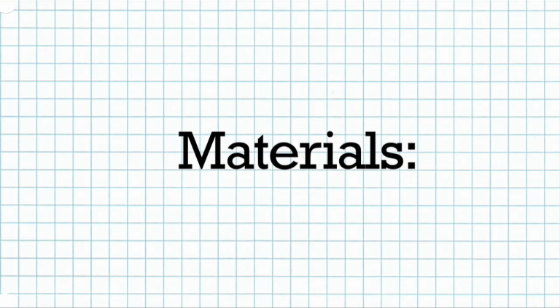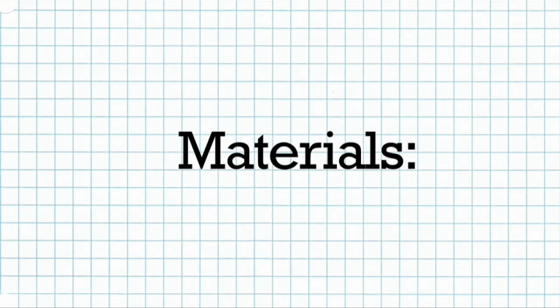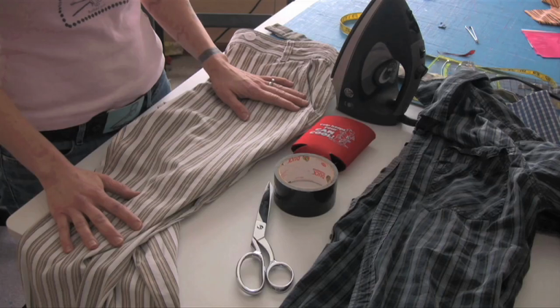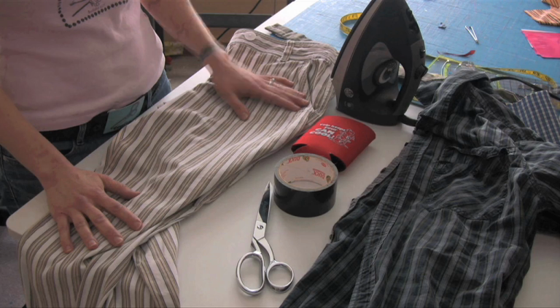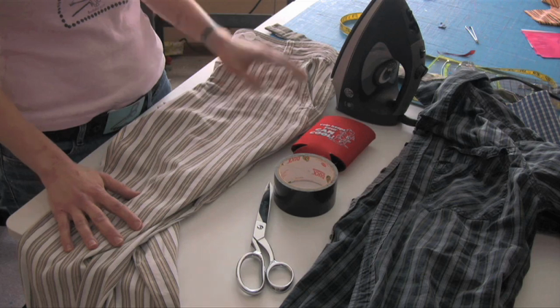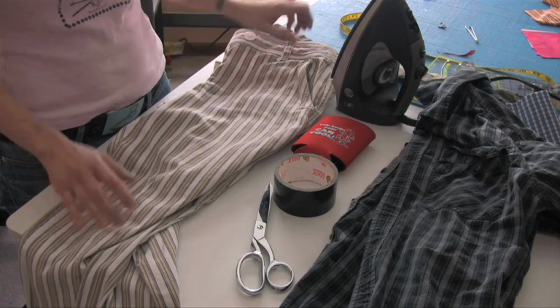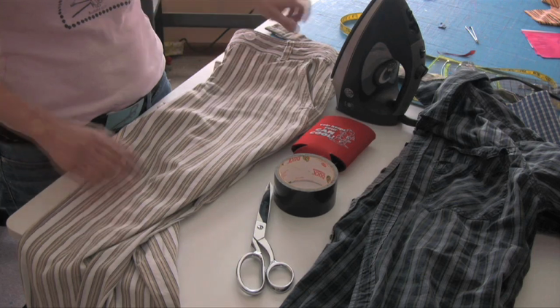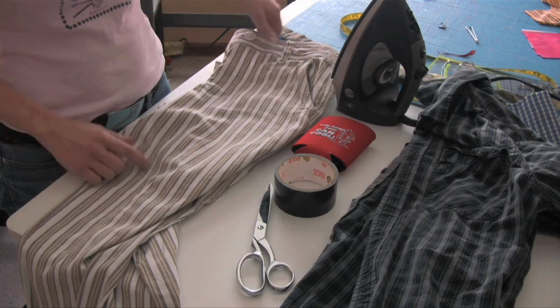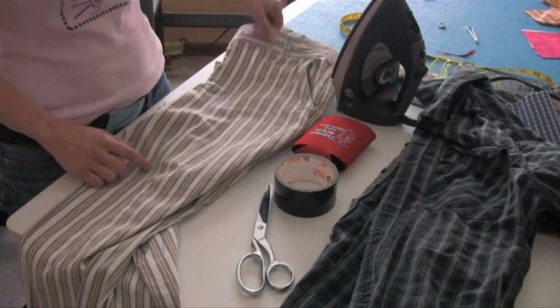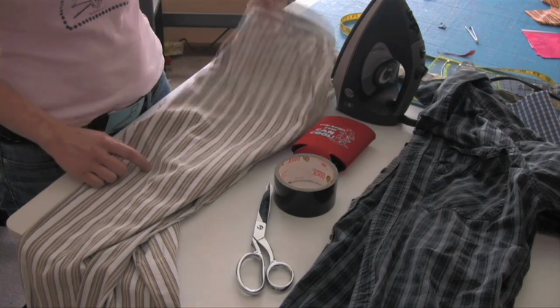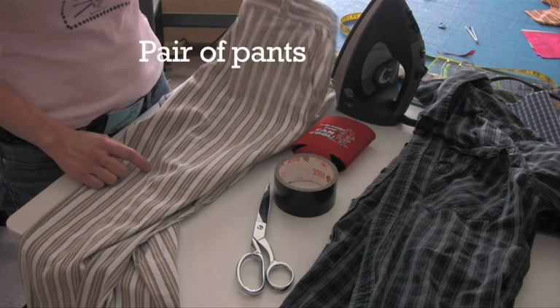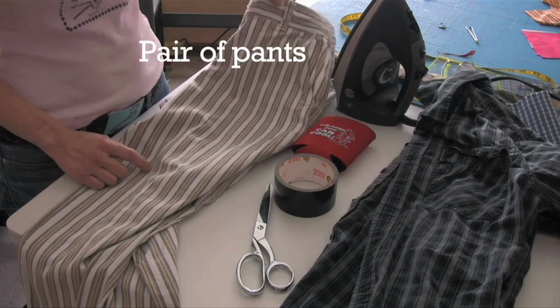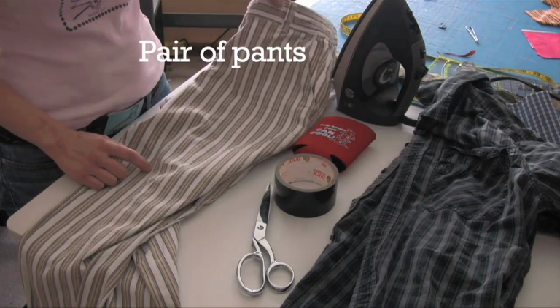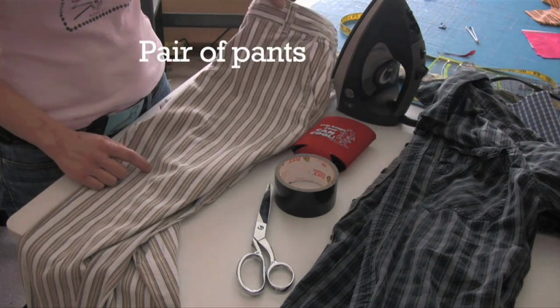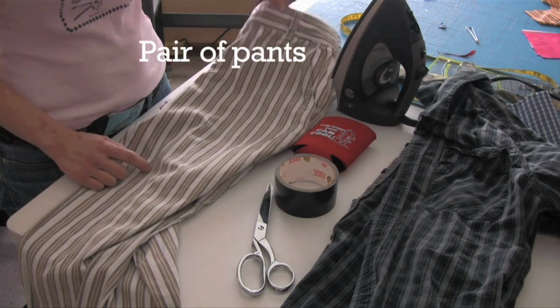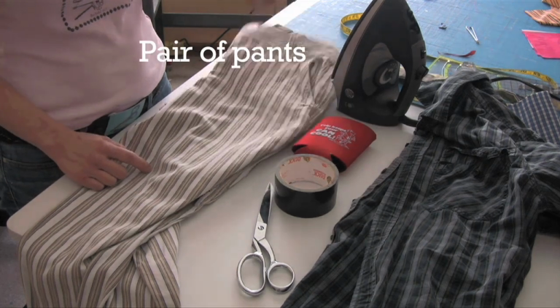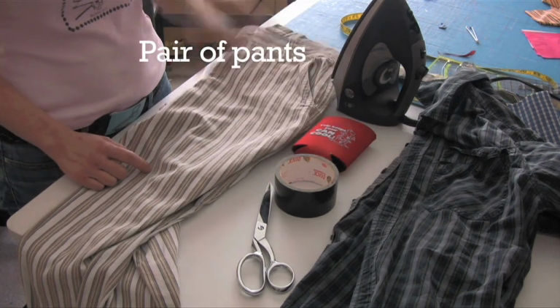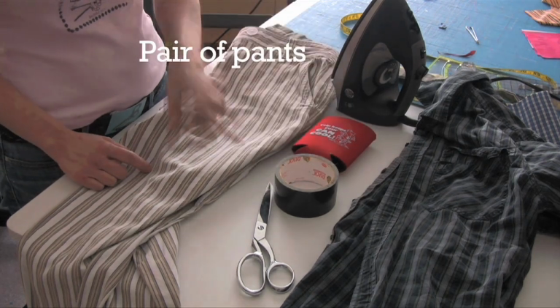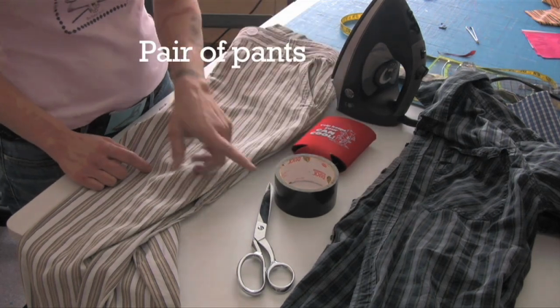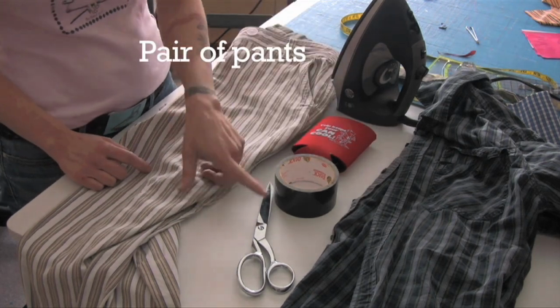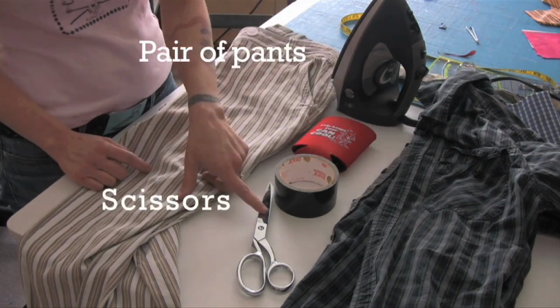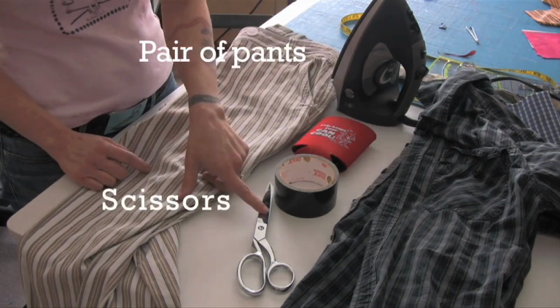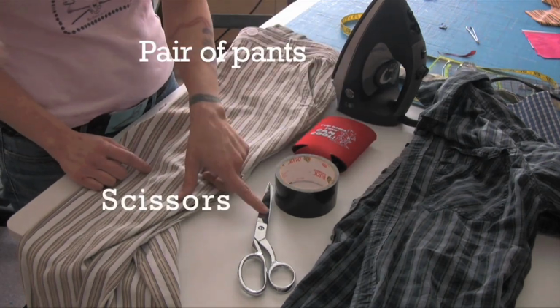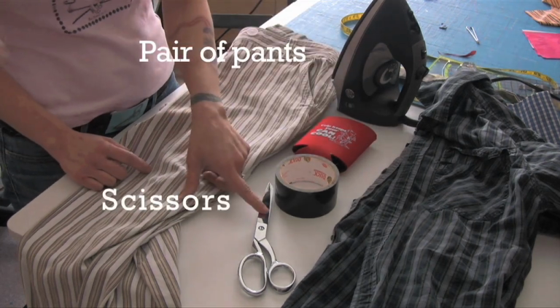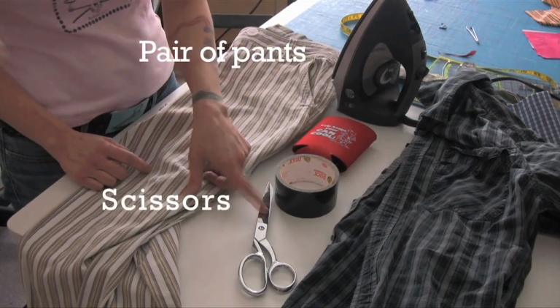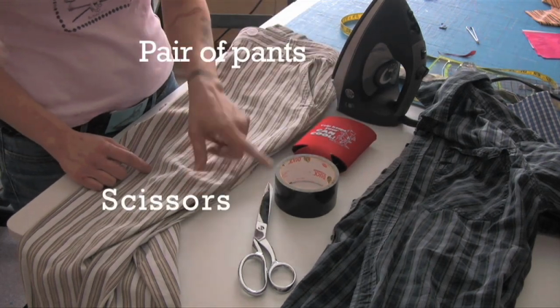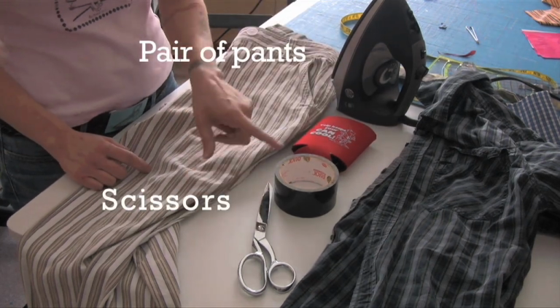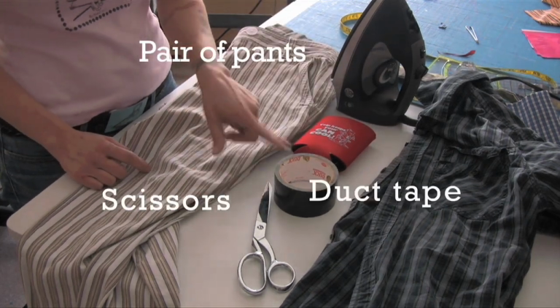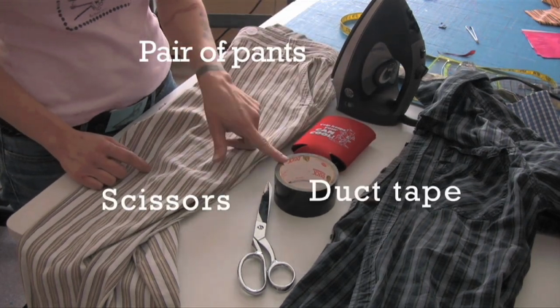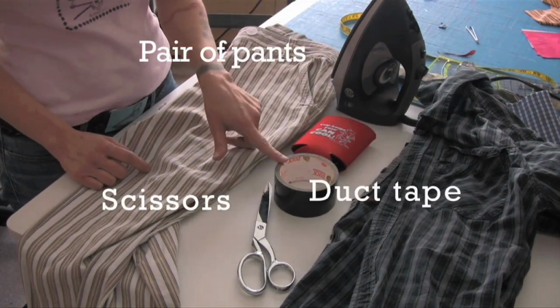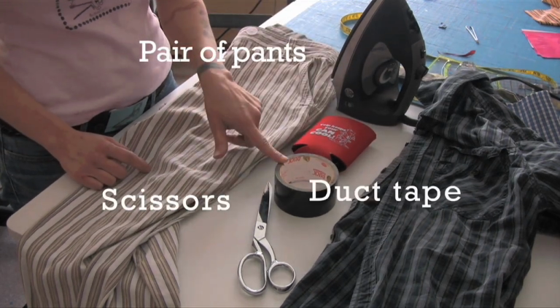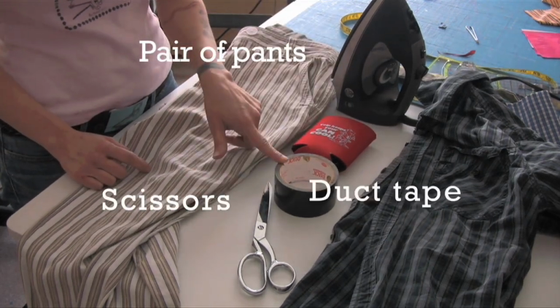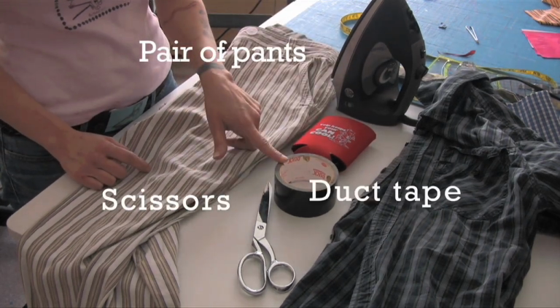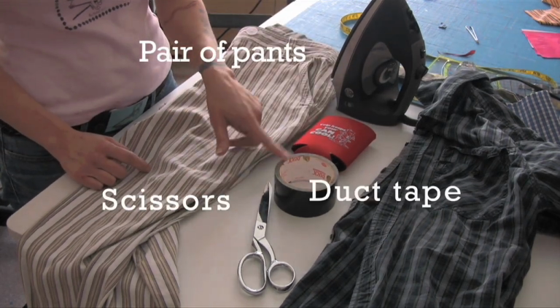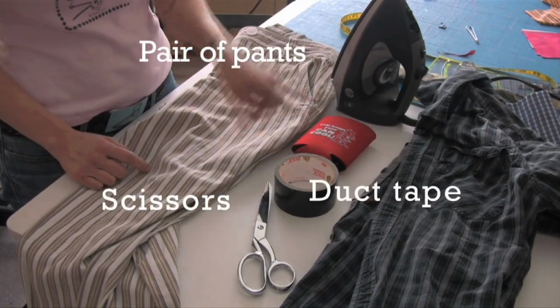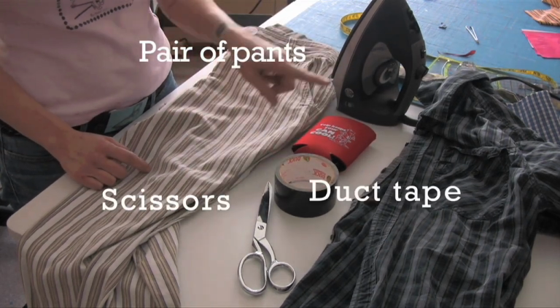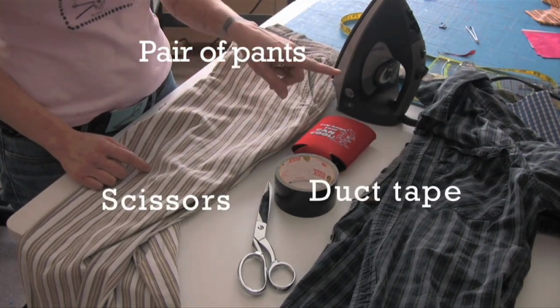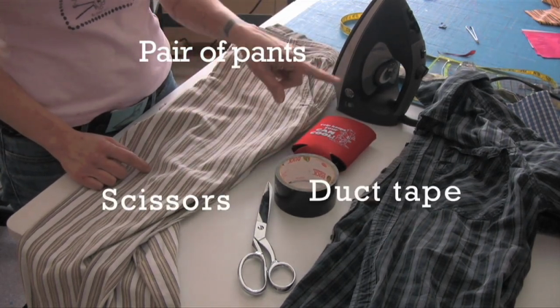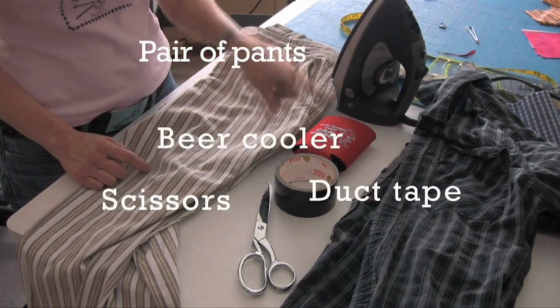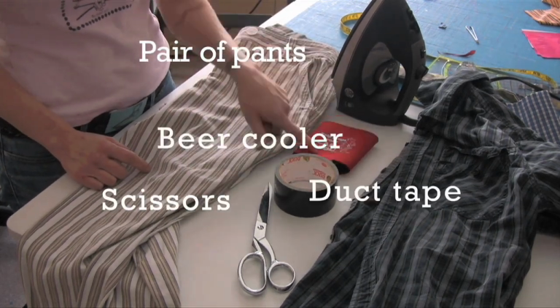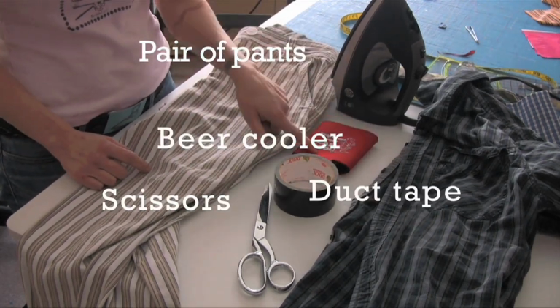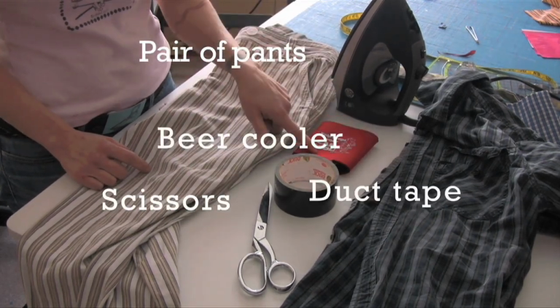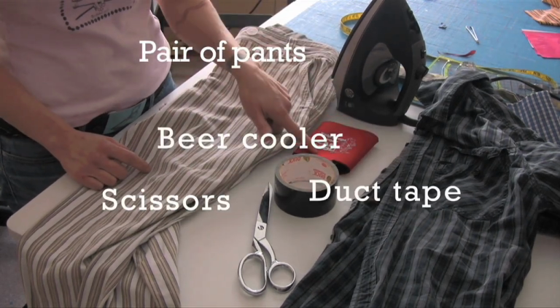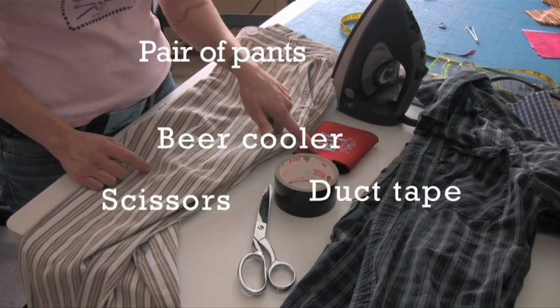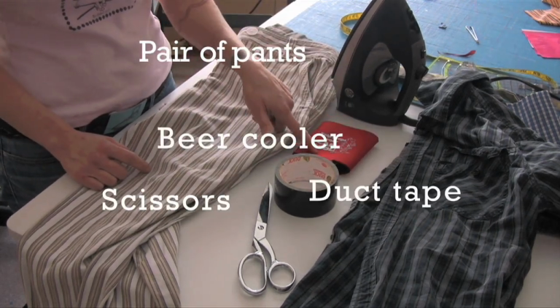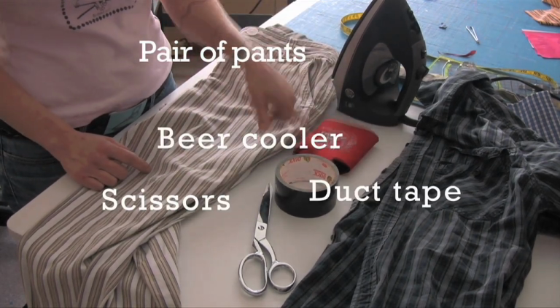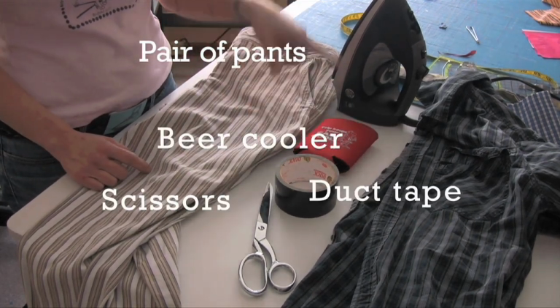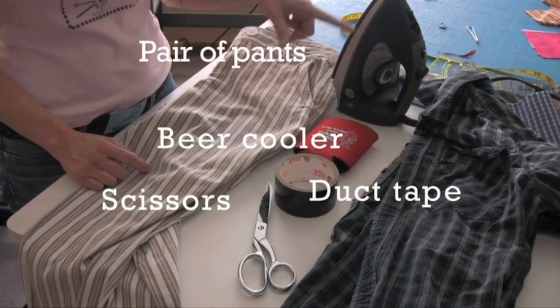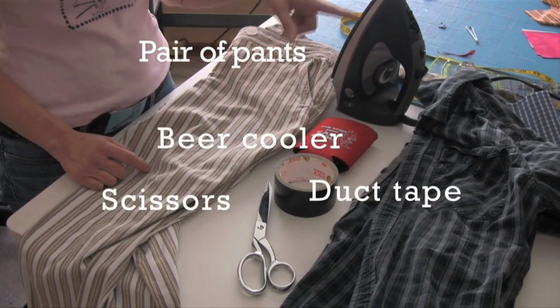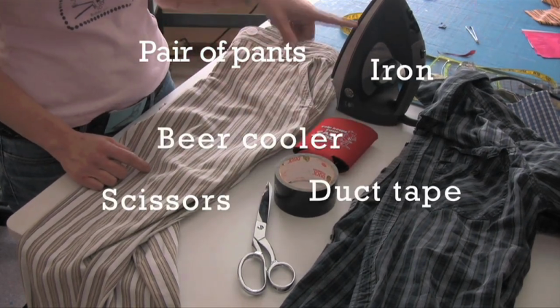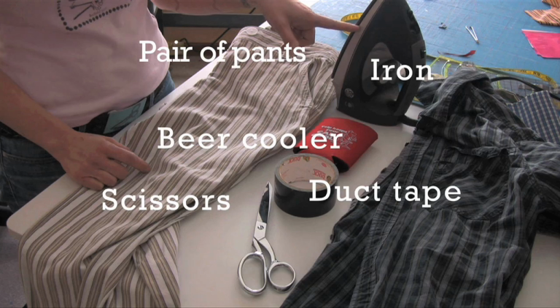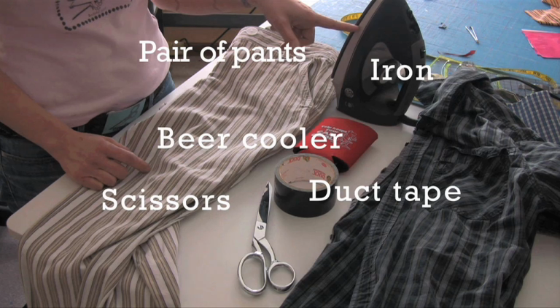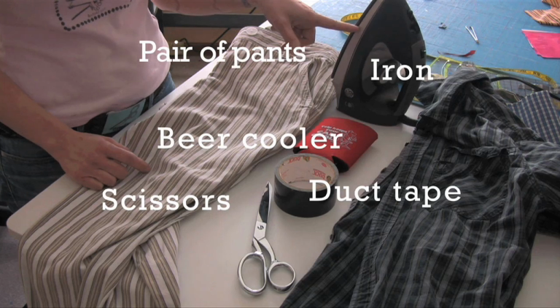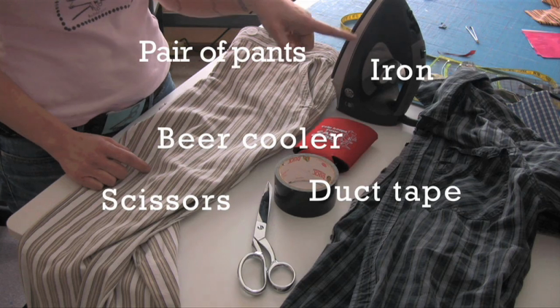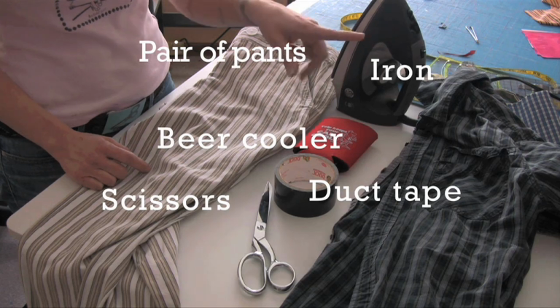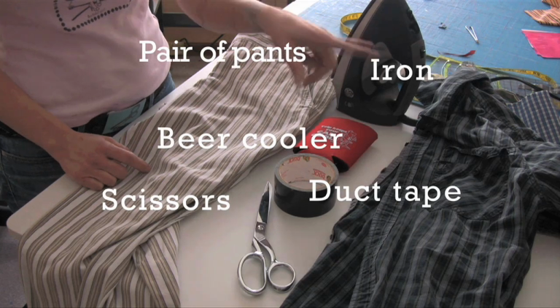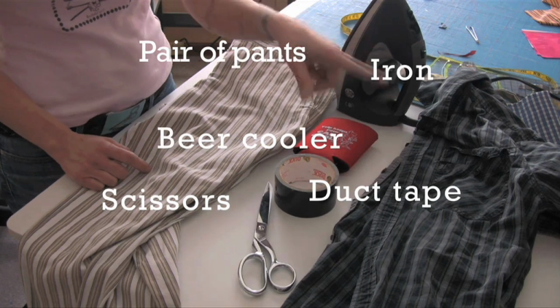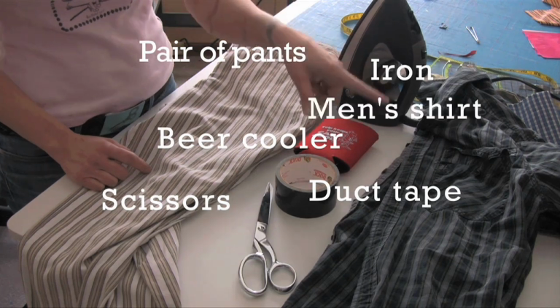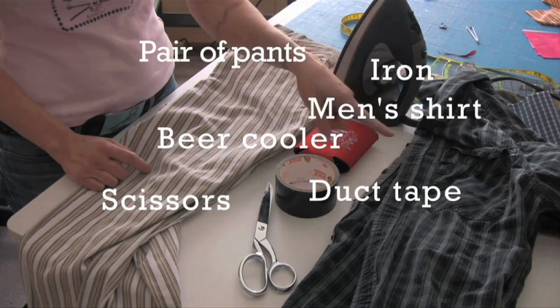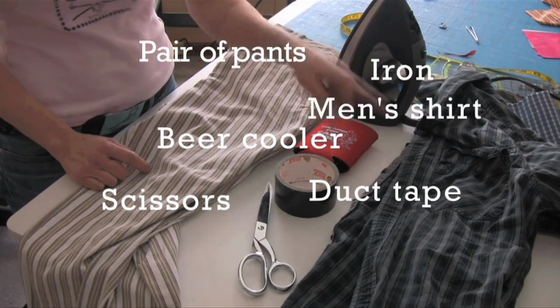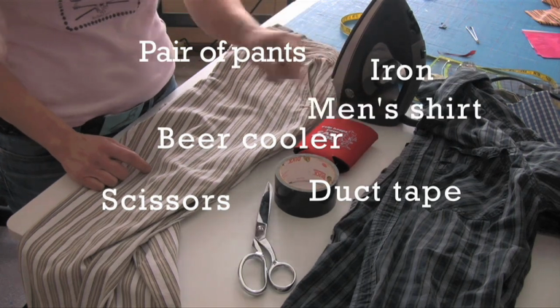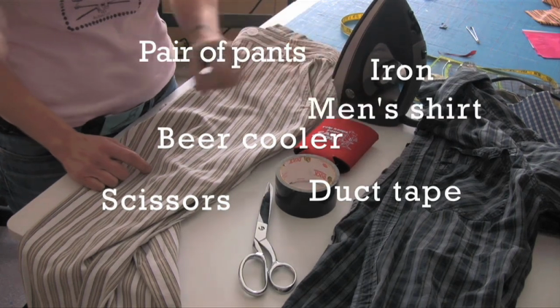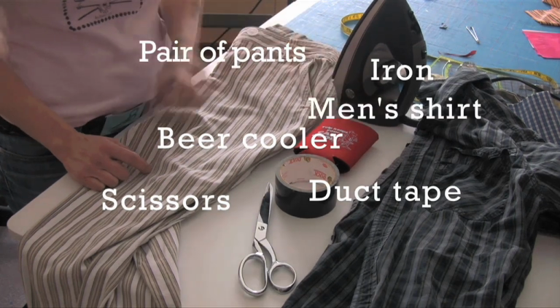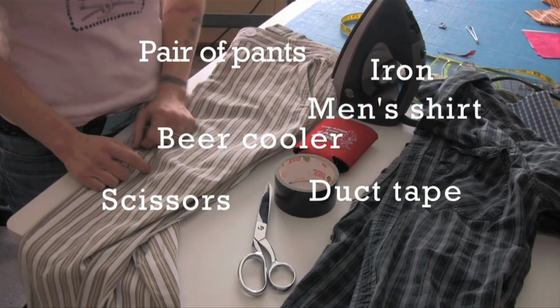Today we're going to use a pair of pants, scissors, duct tape, a beer cooler, an iron, and an old men's shirt.